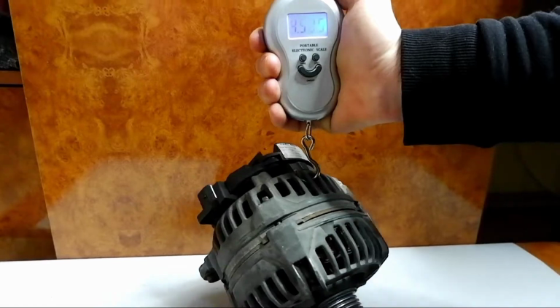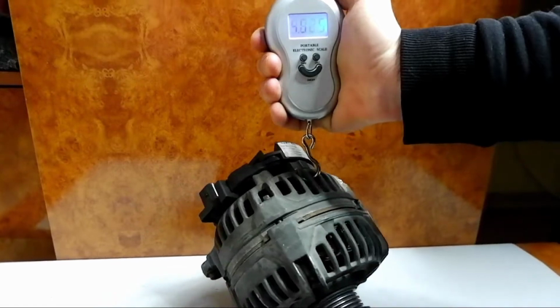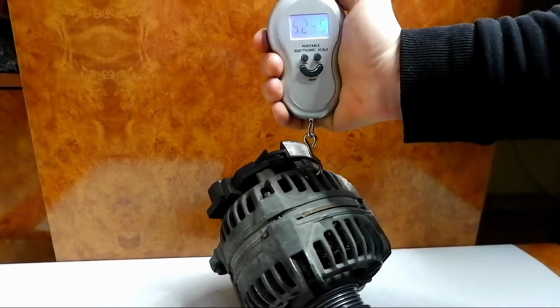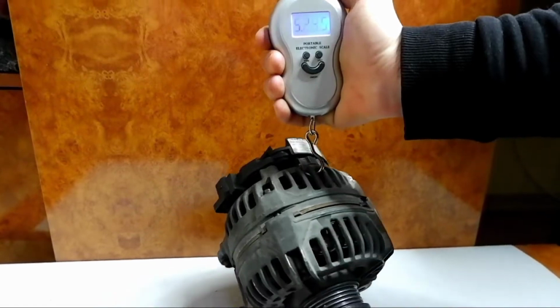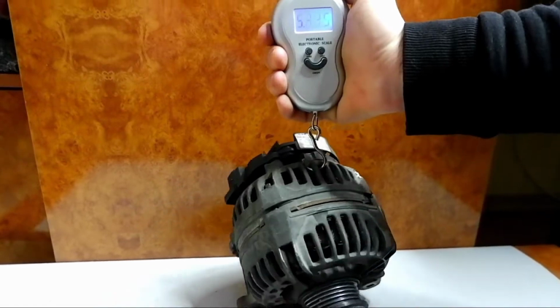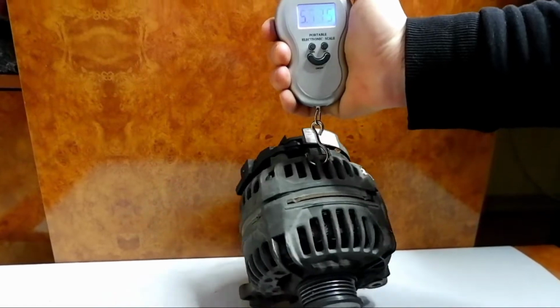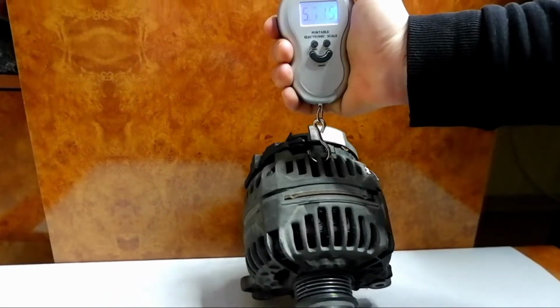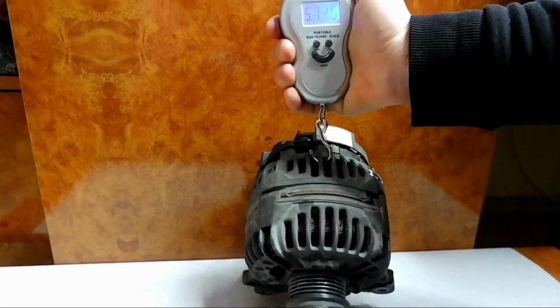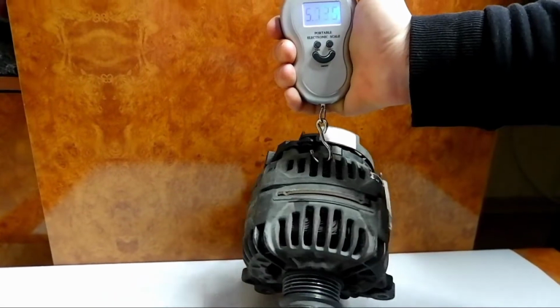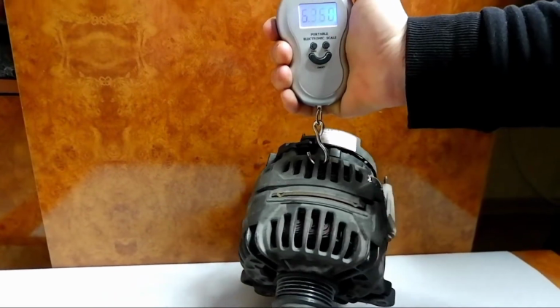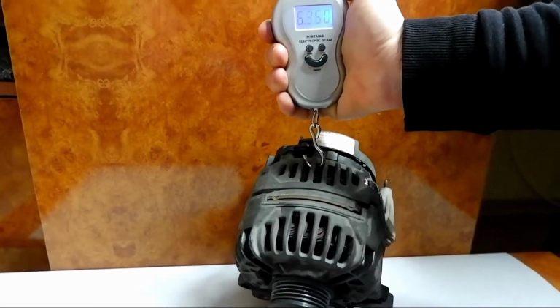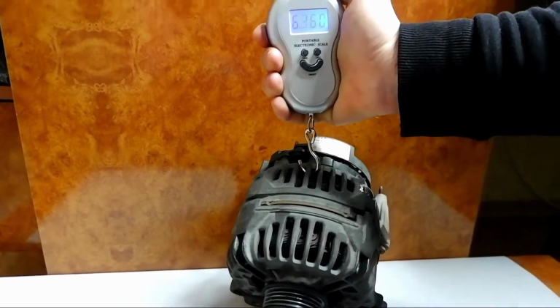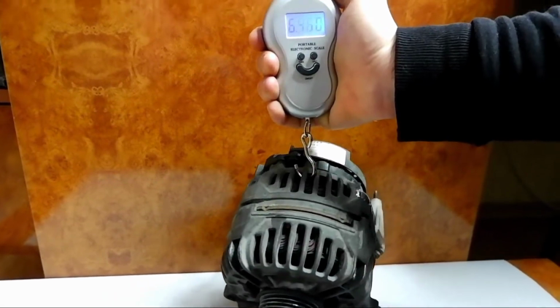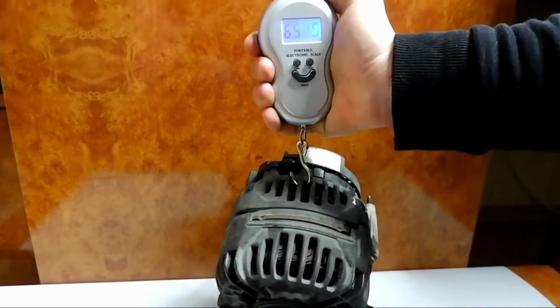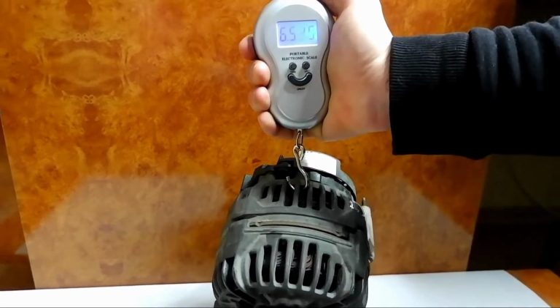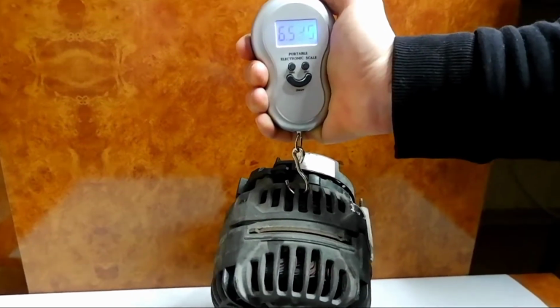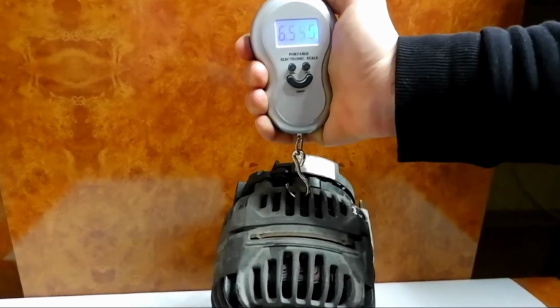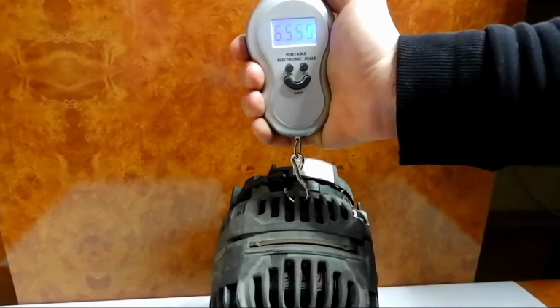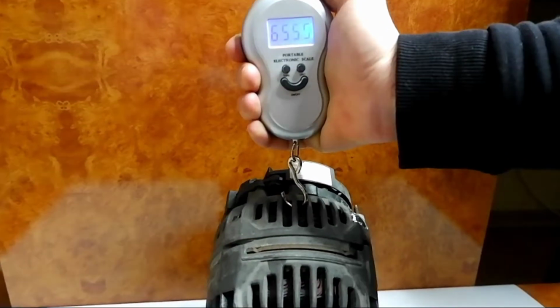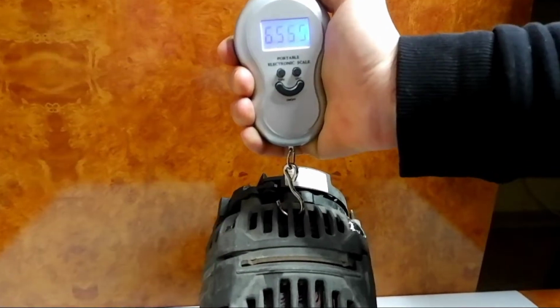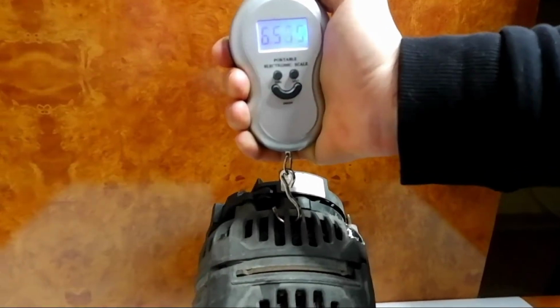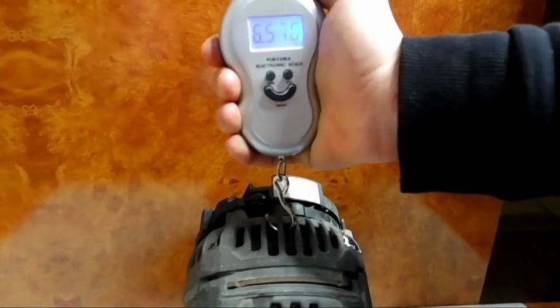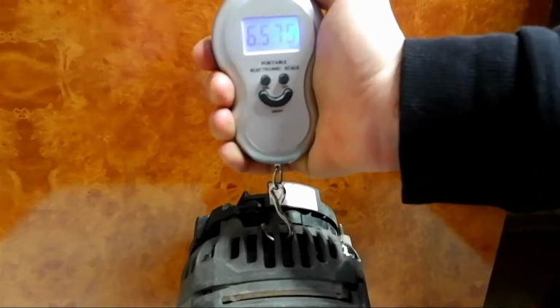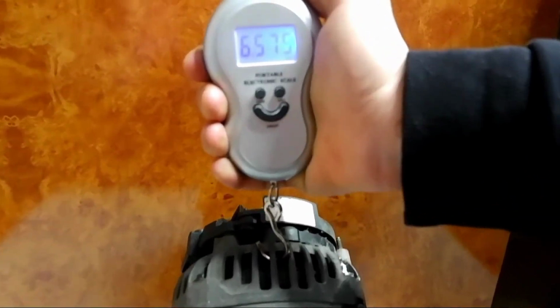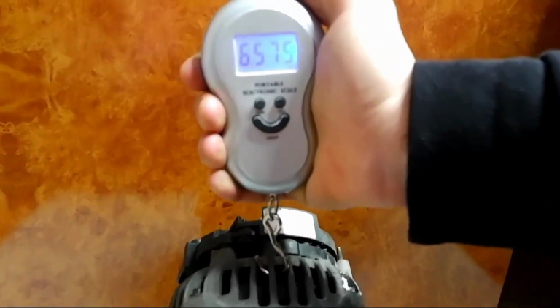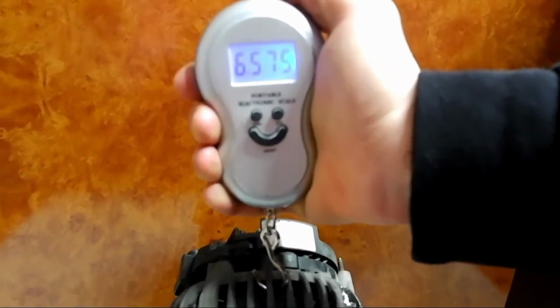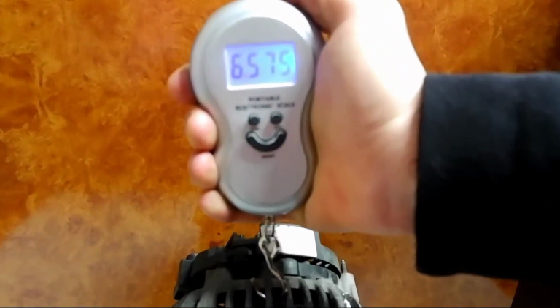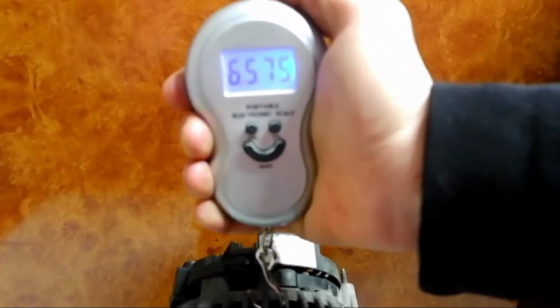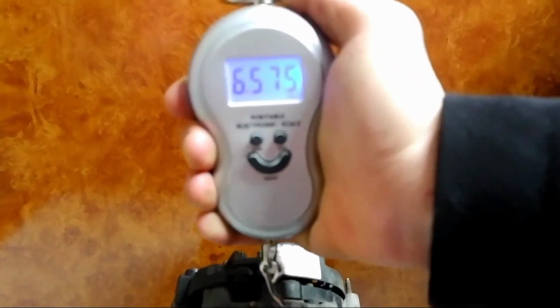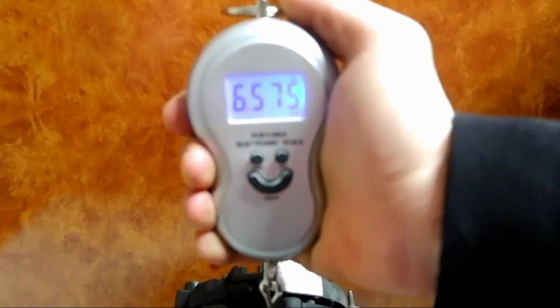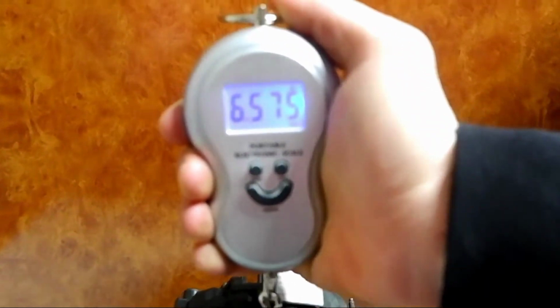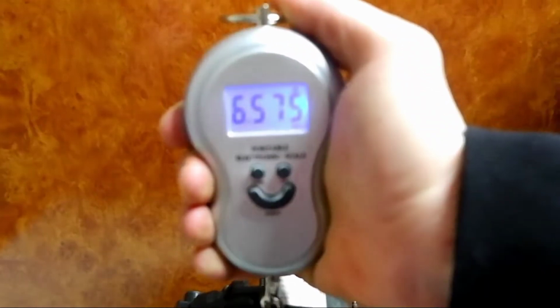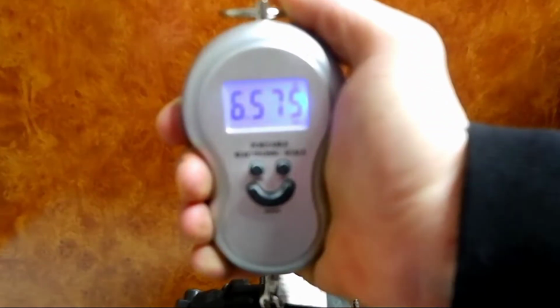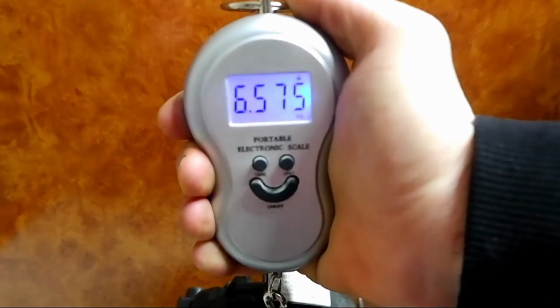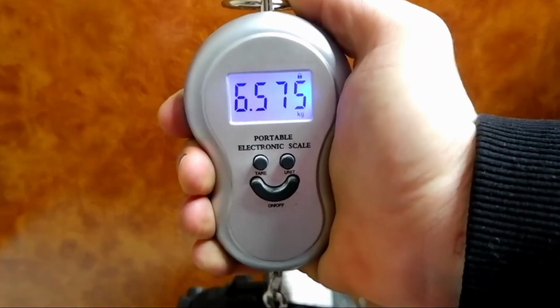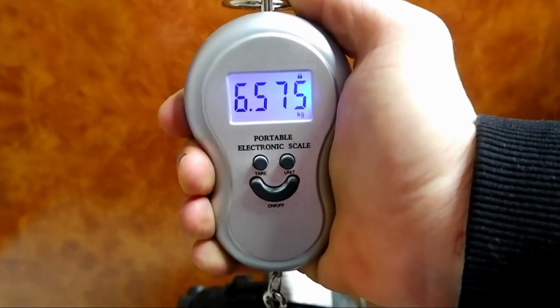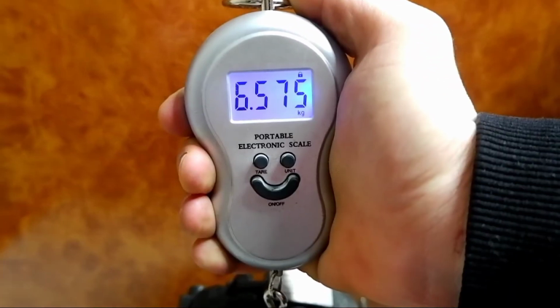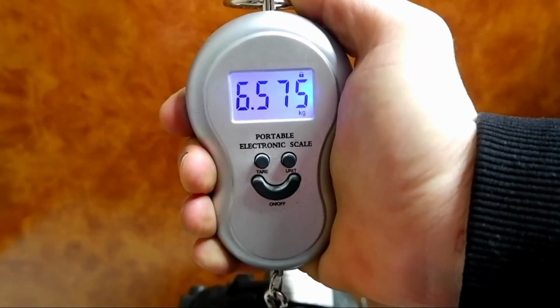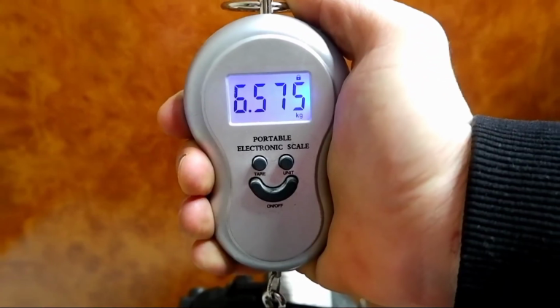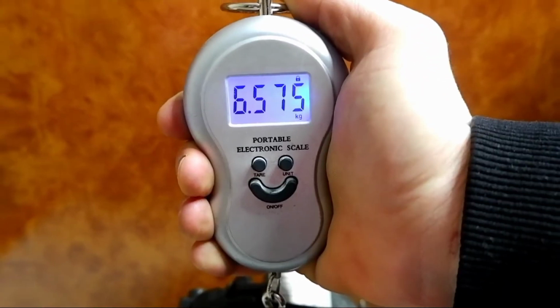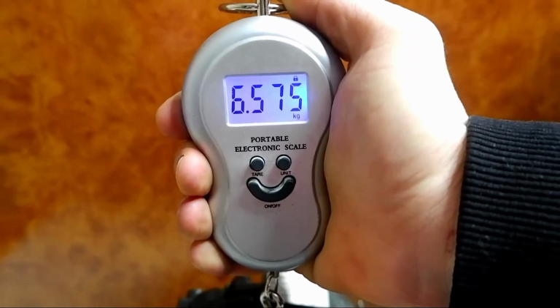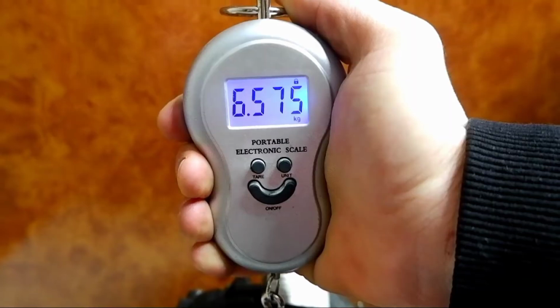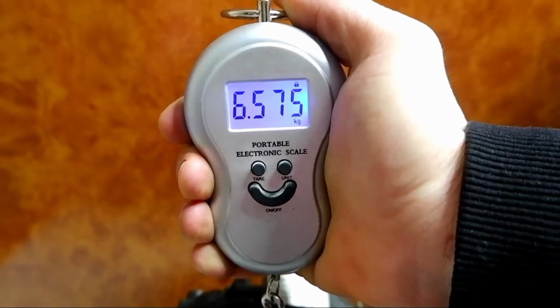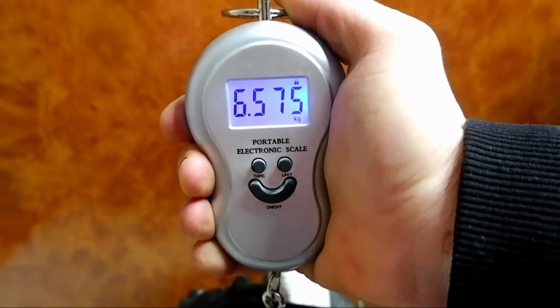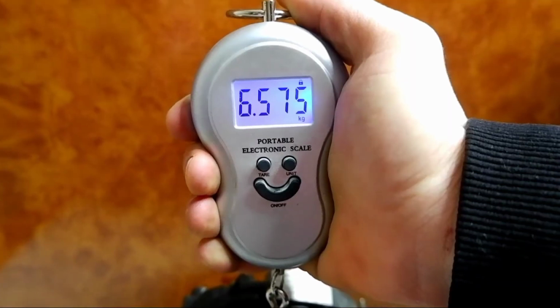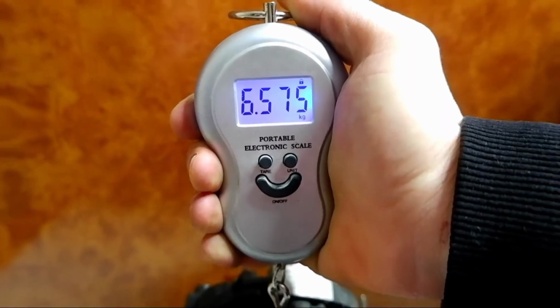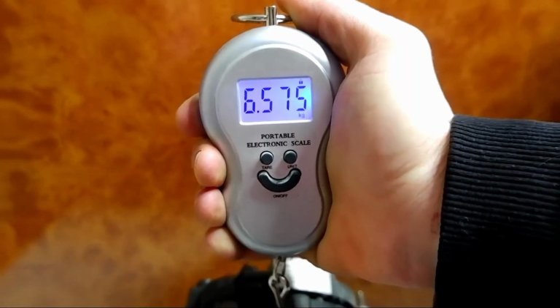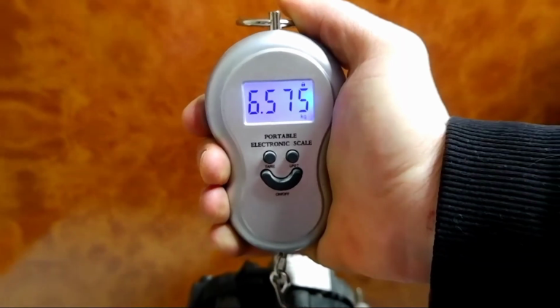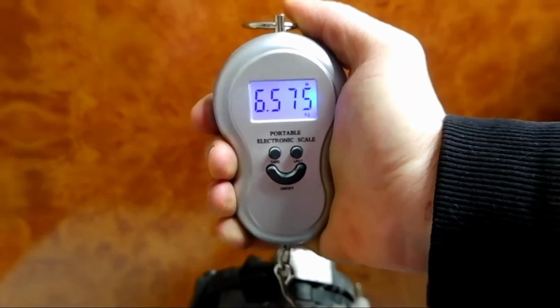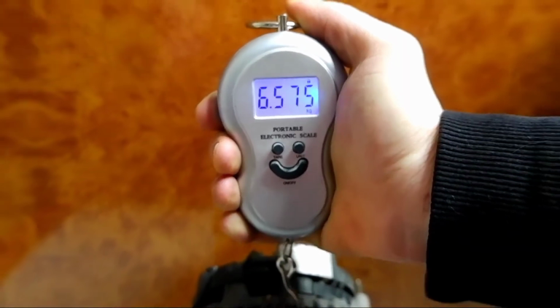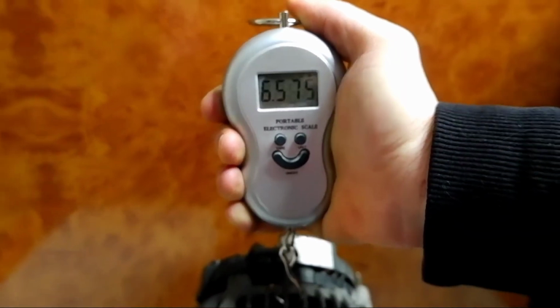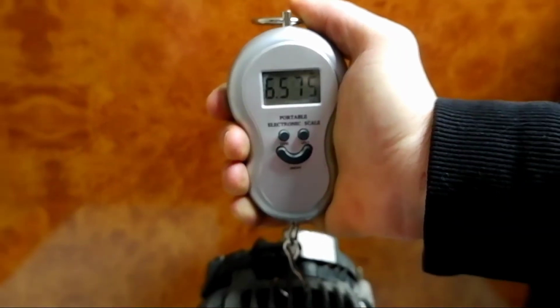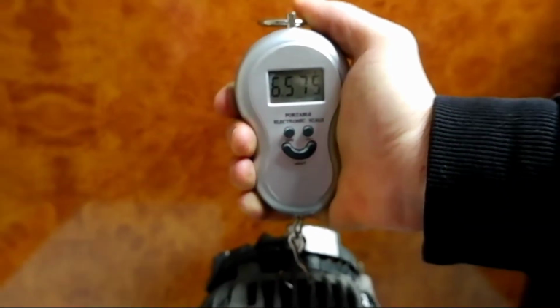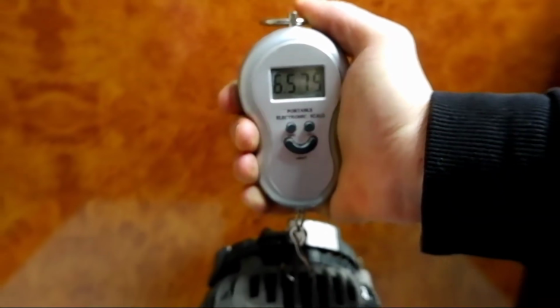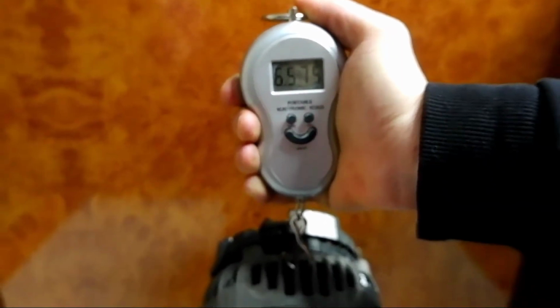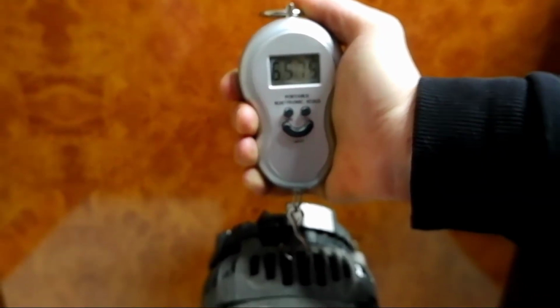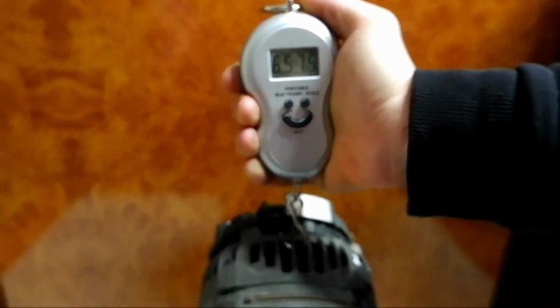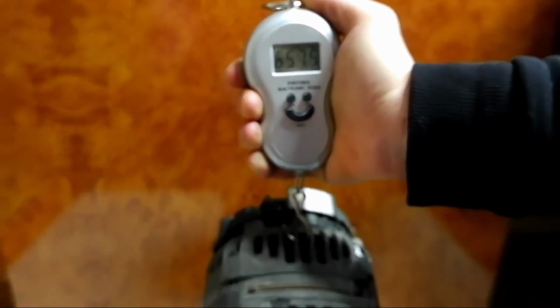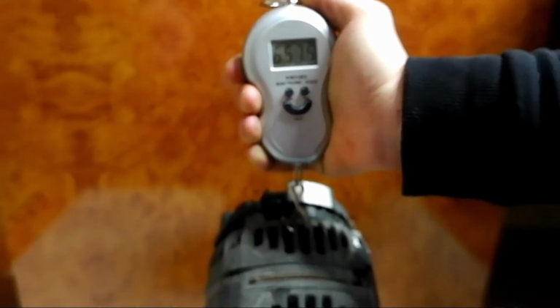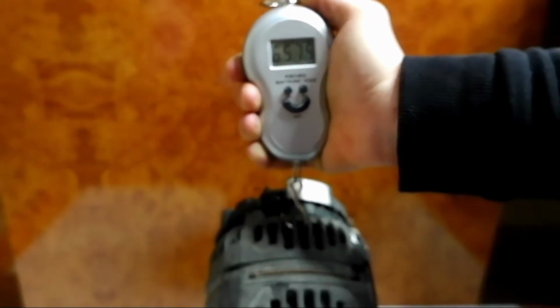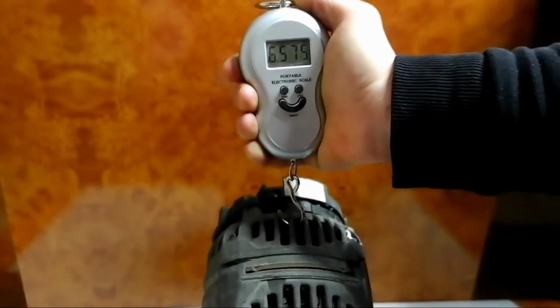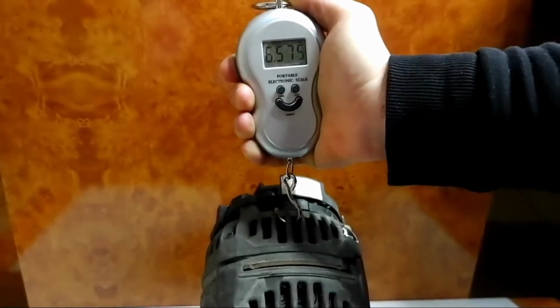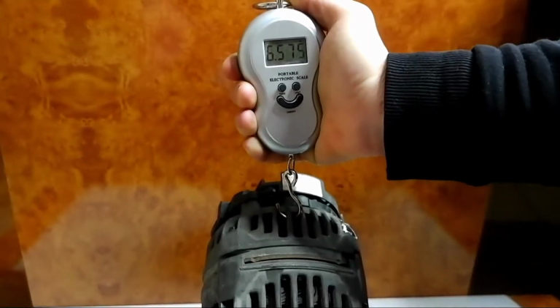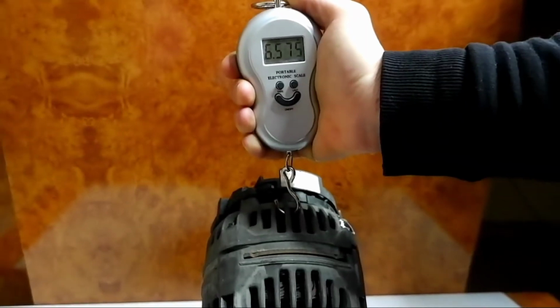As you can see, the weight of the generator is six and a half kilograms. I hope to get at least a kilogram of copper from it.